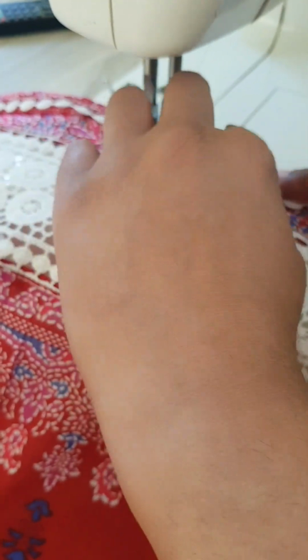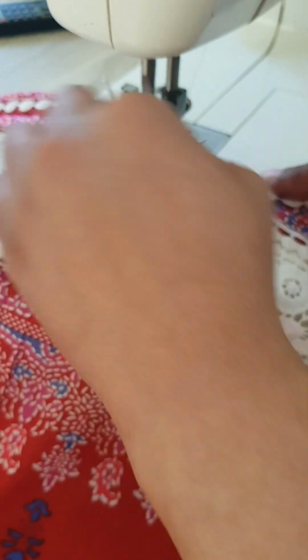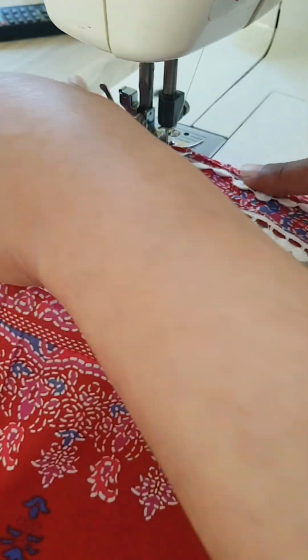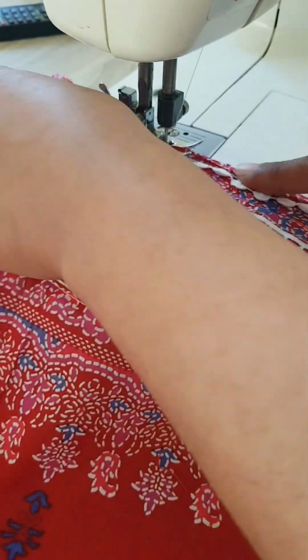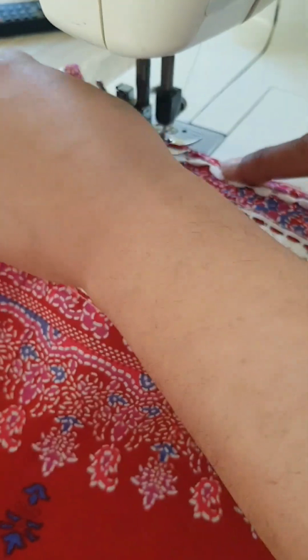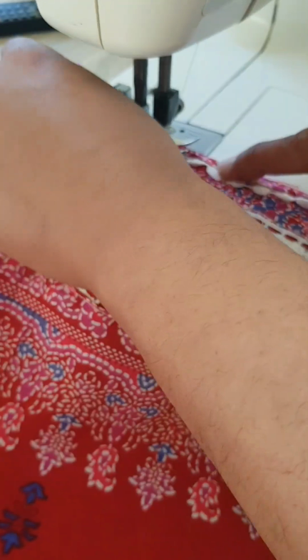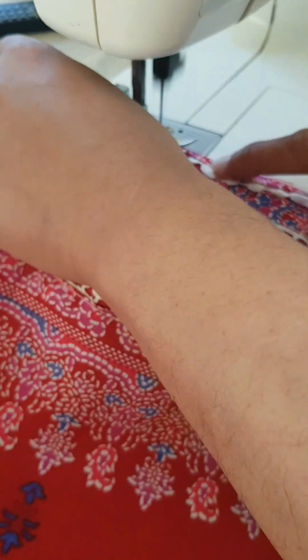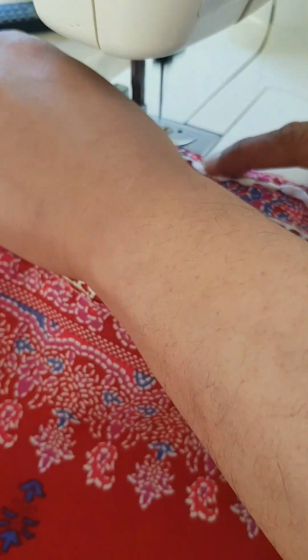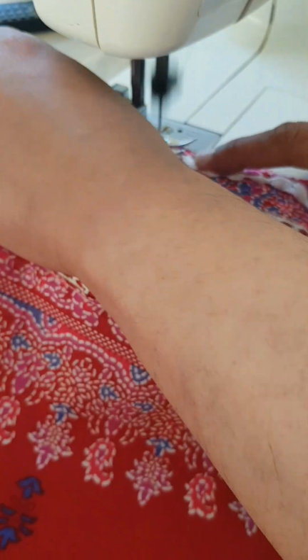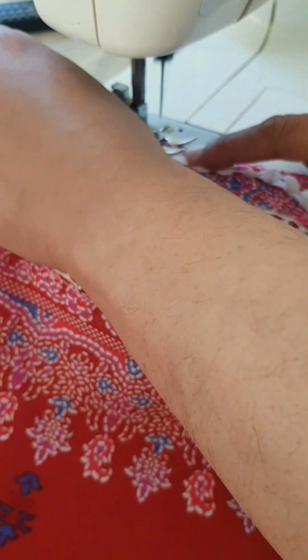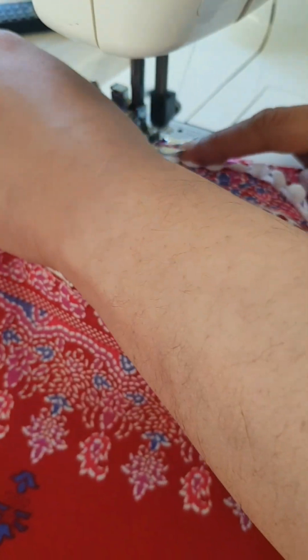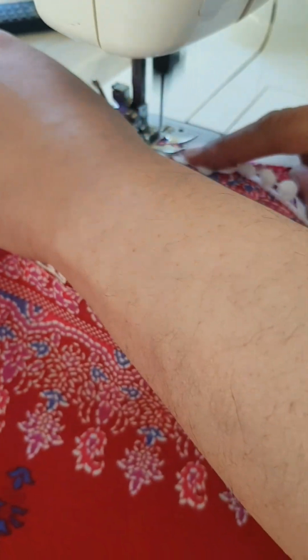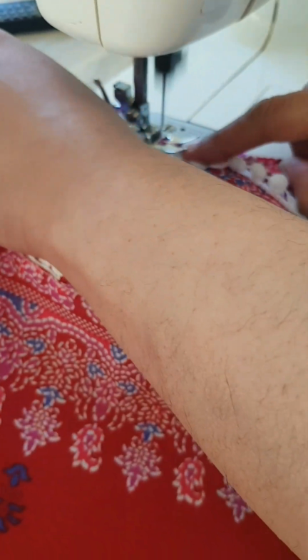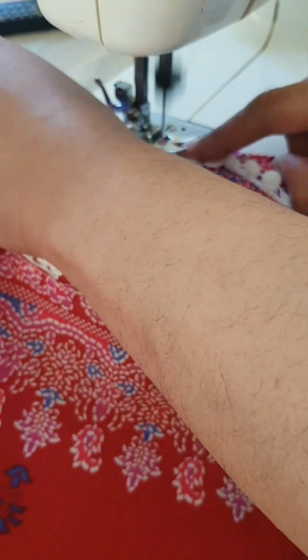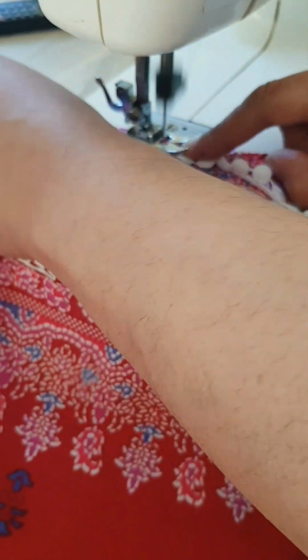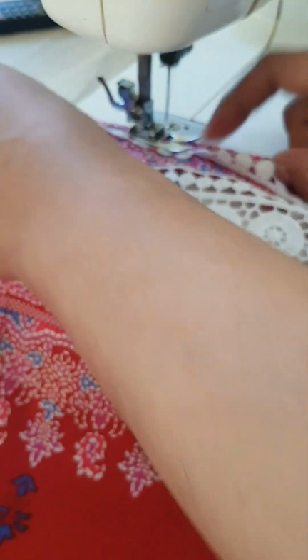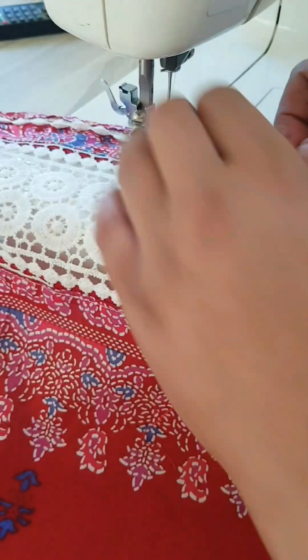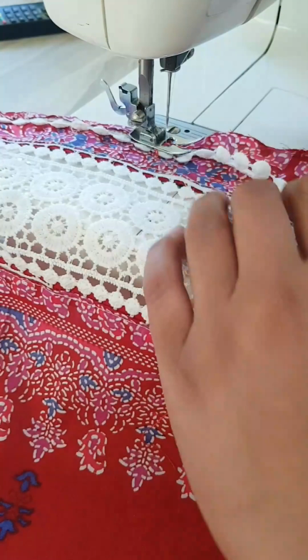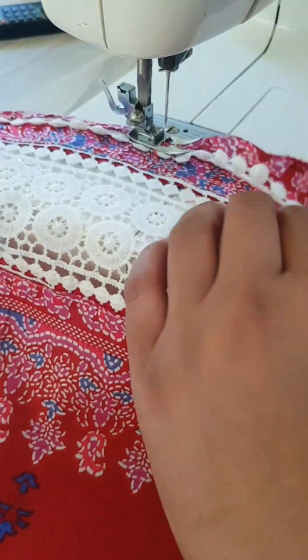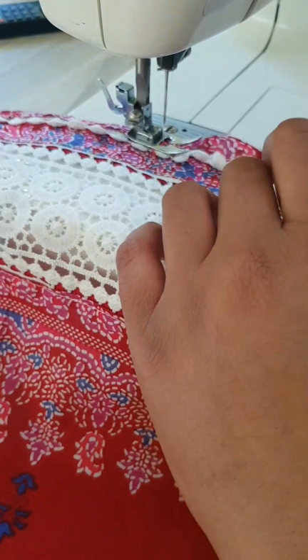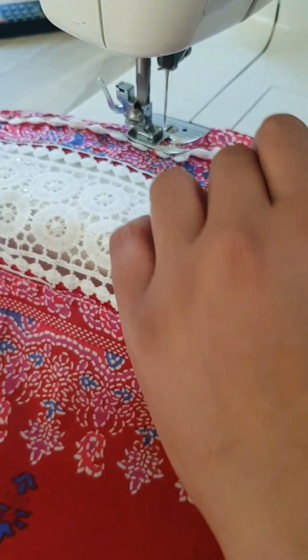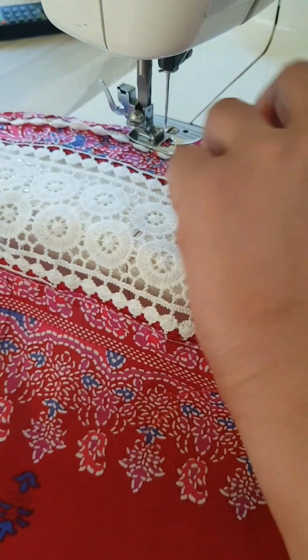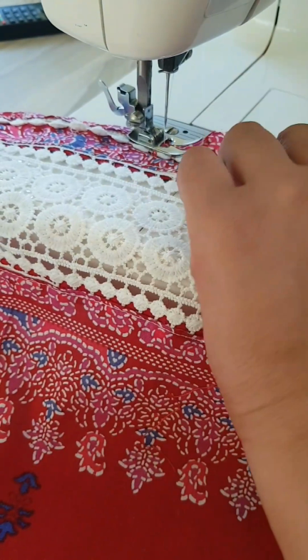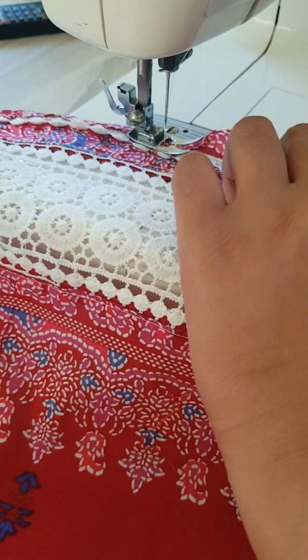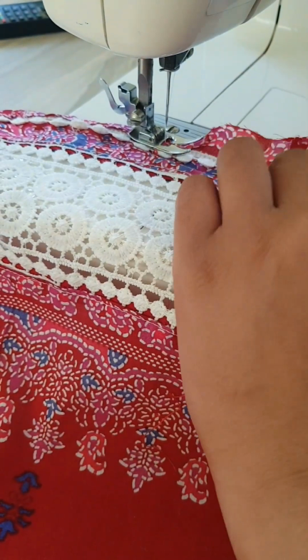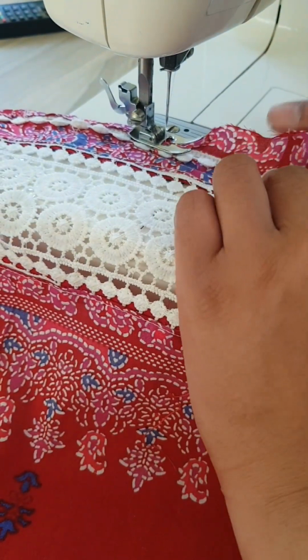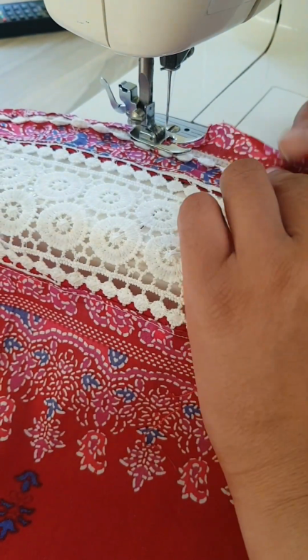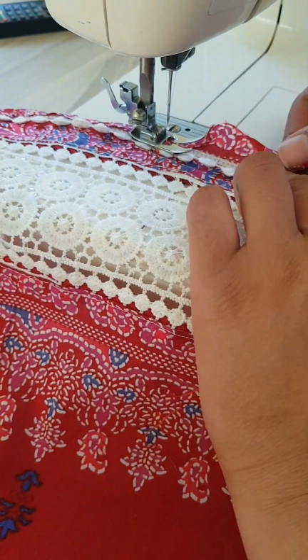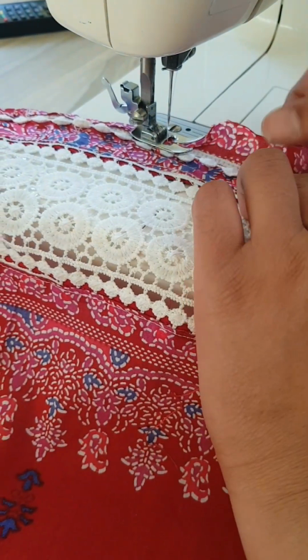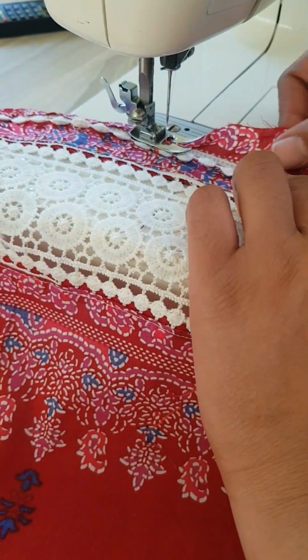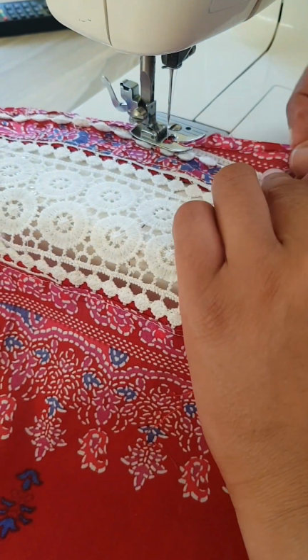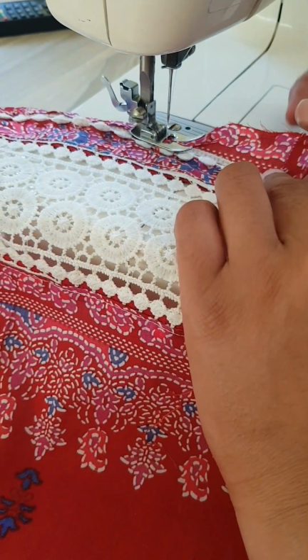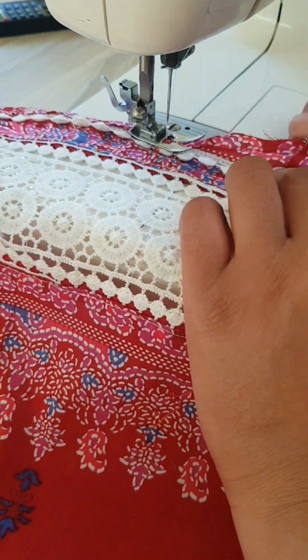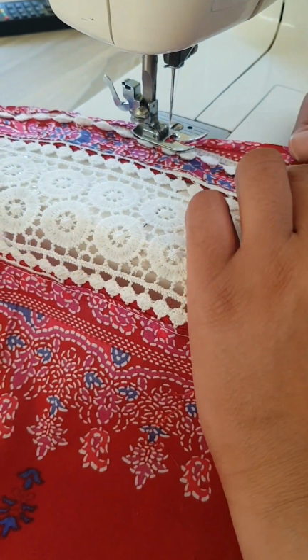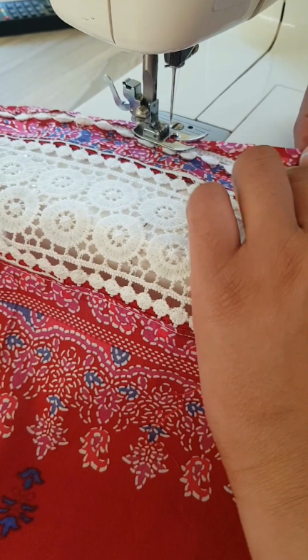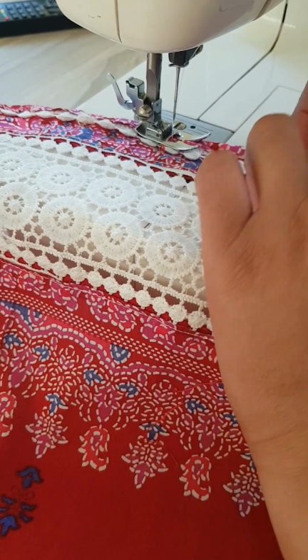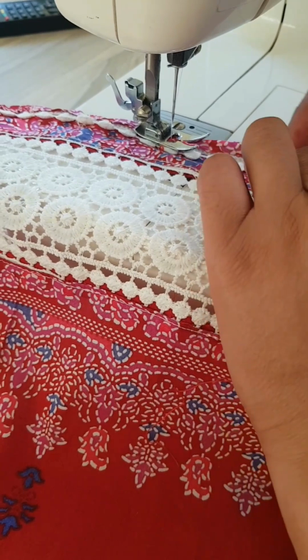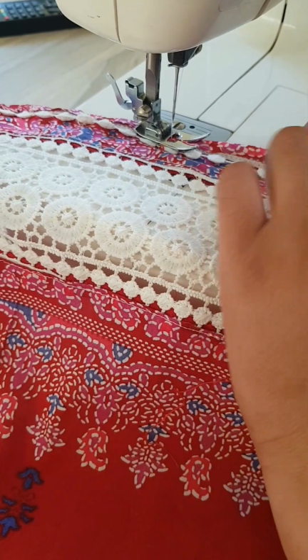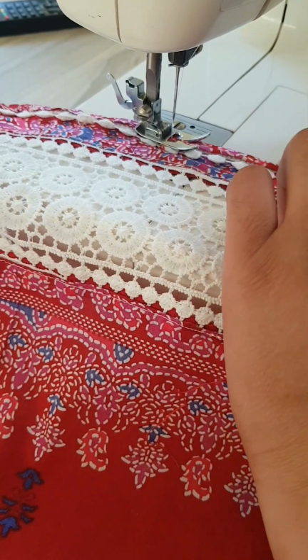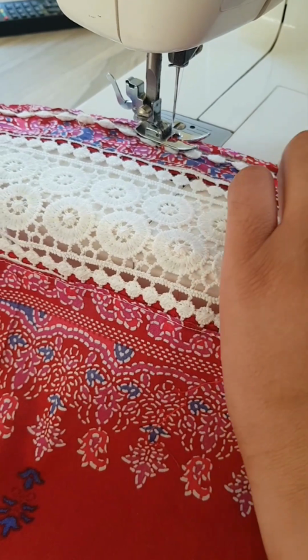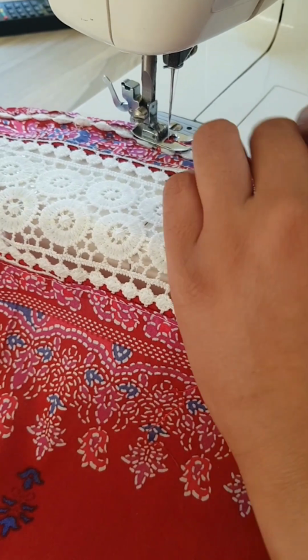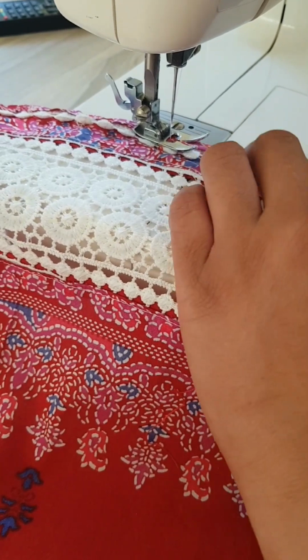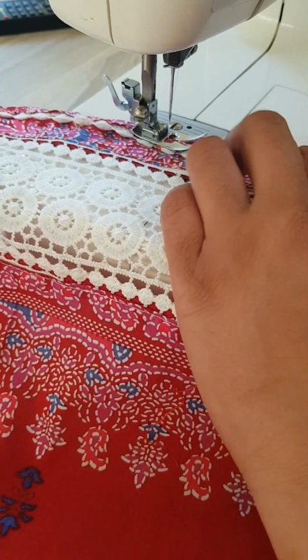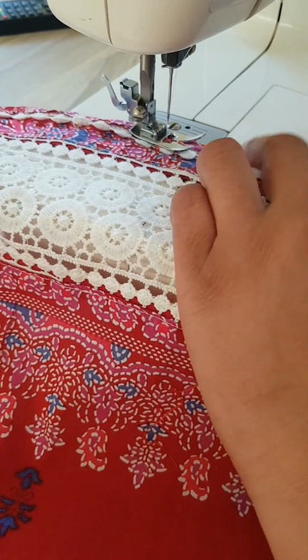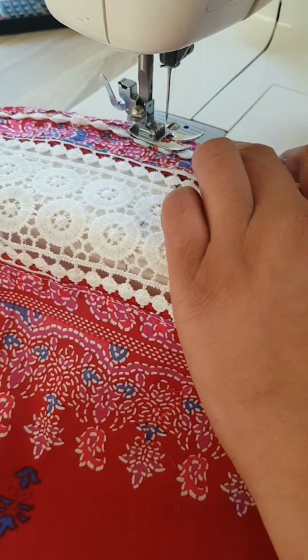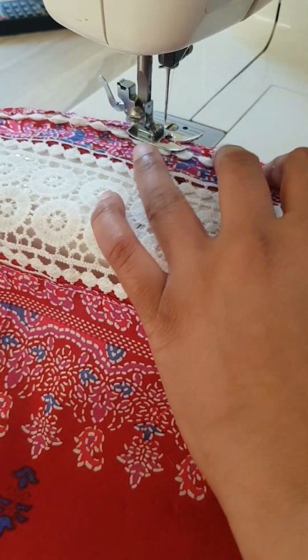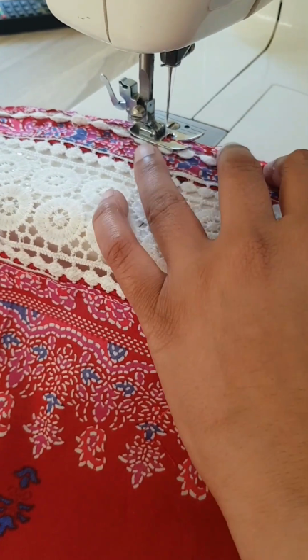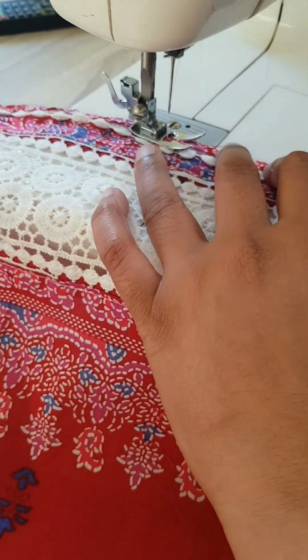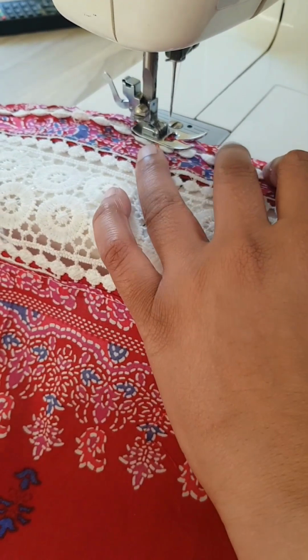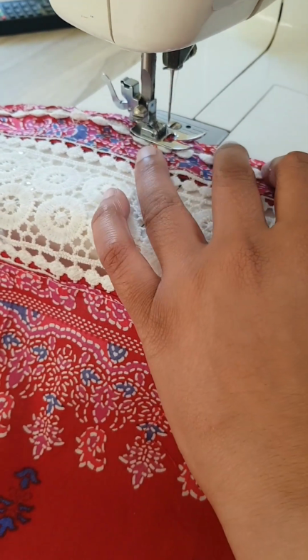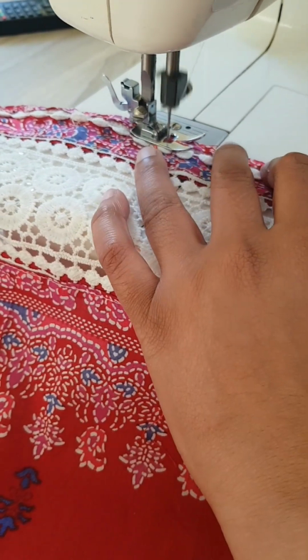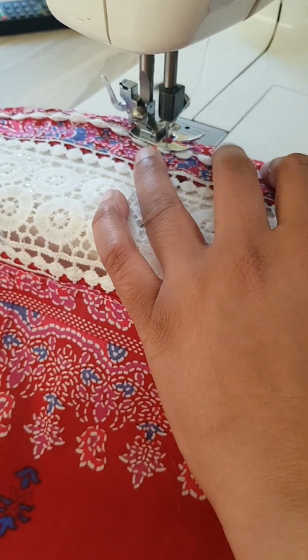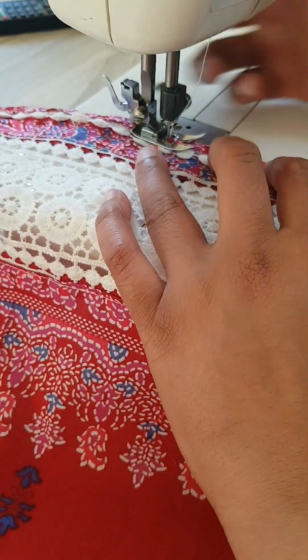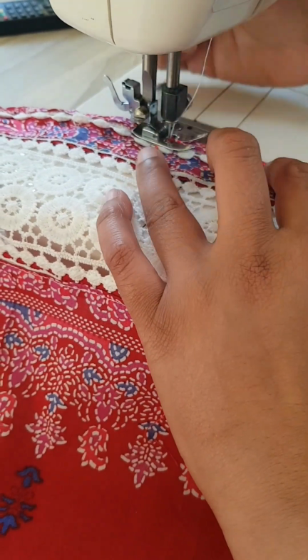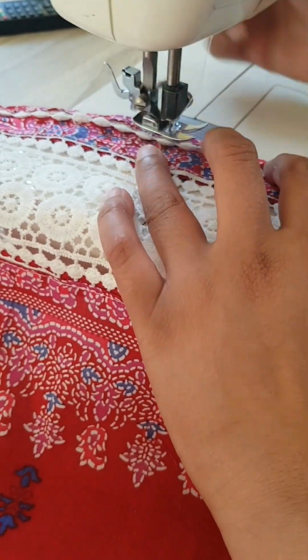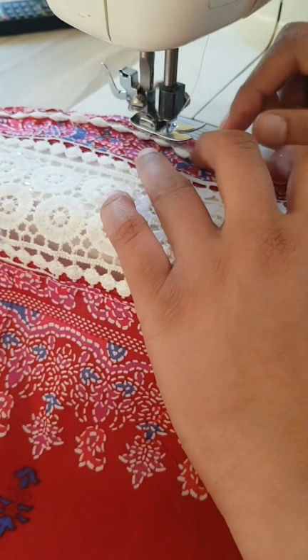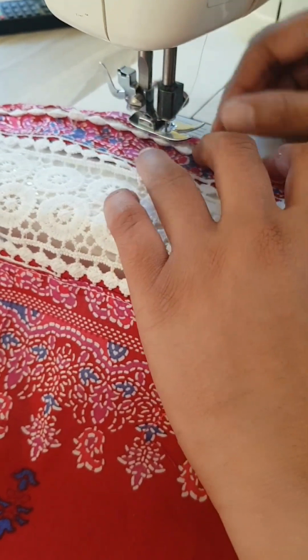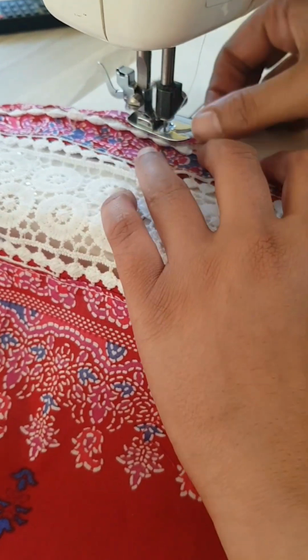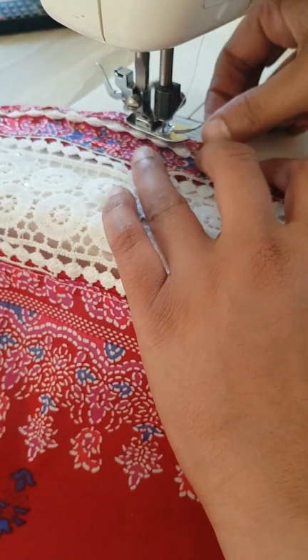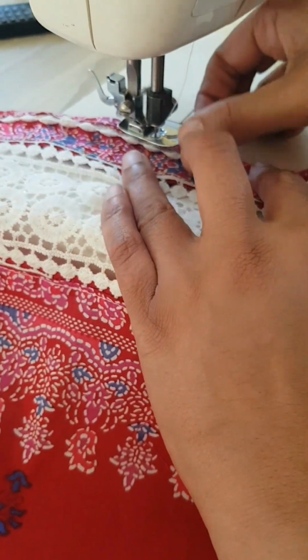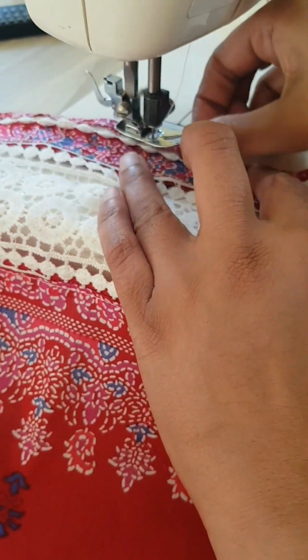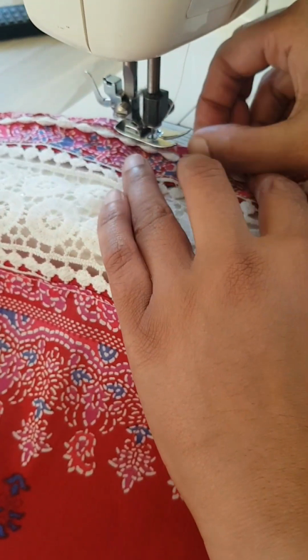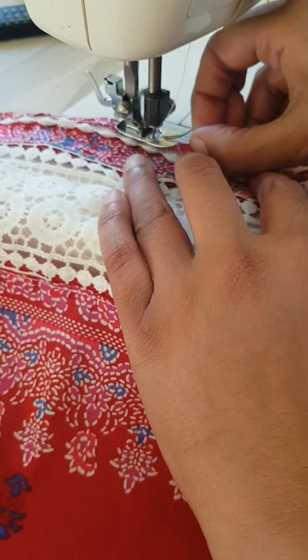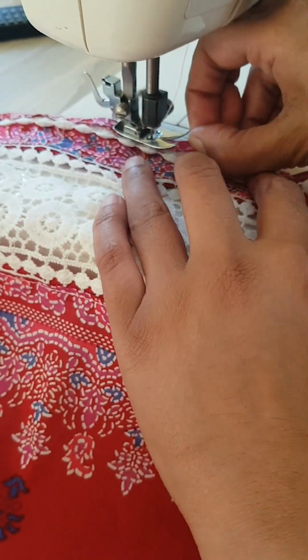This lace is a little bit fiddly, but it is really worth it — the end result is absolutely beautiful.